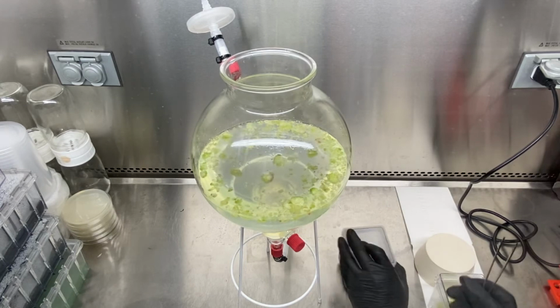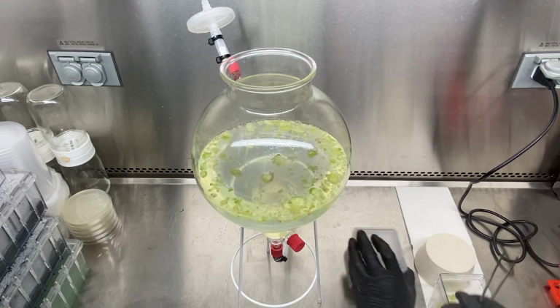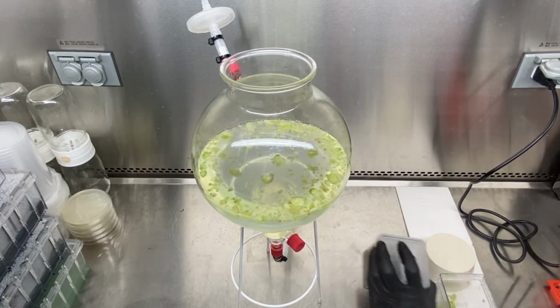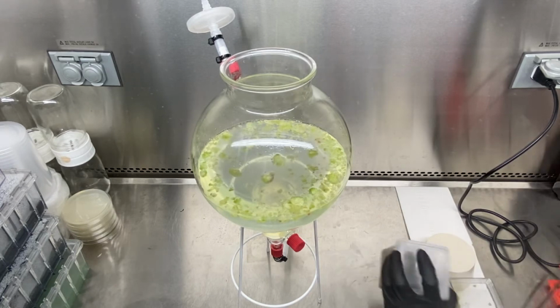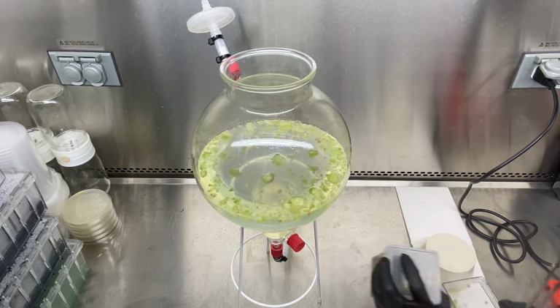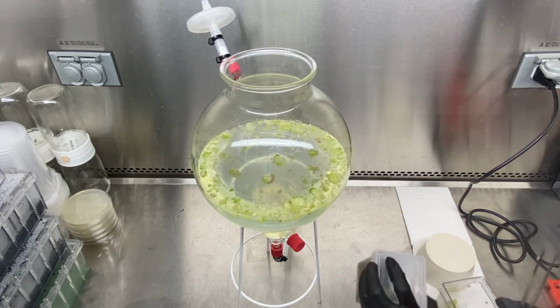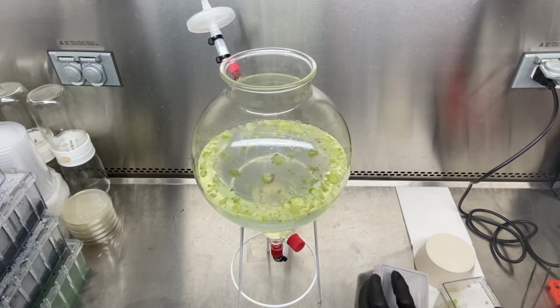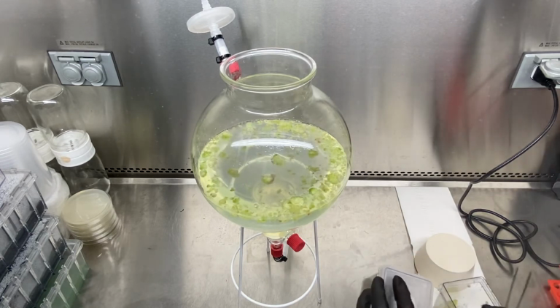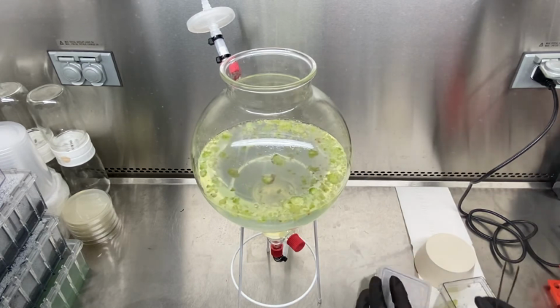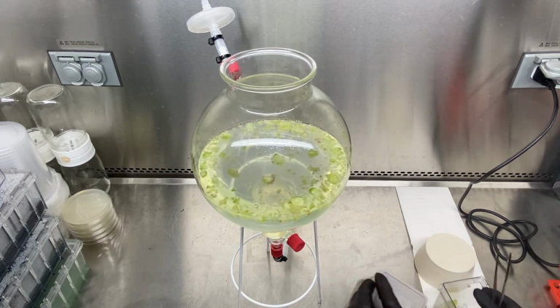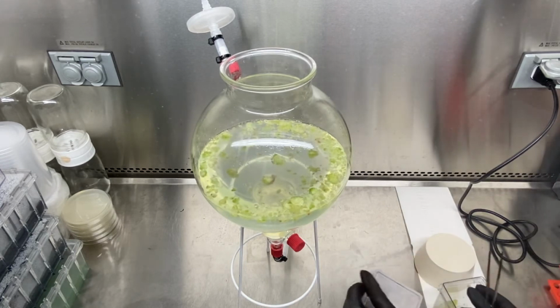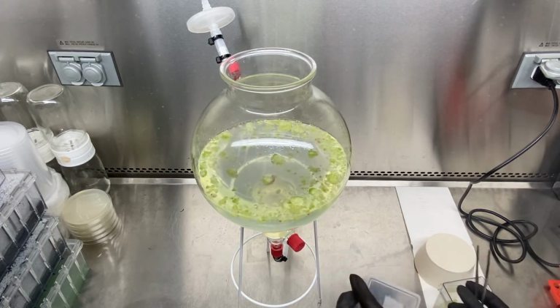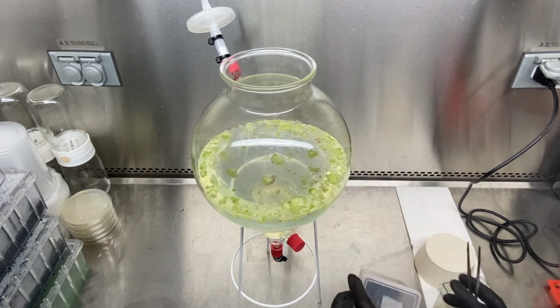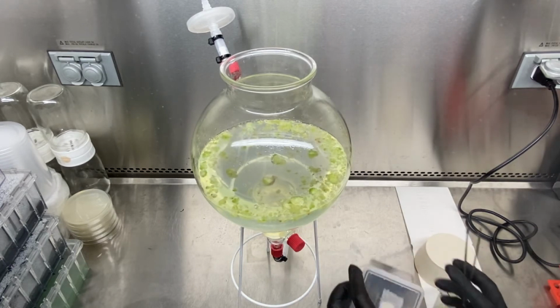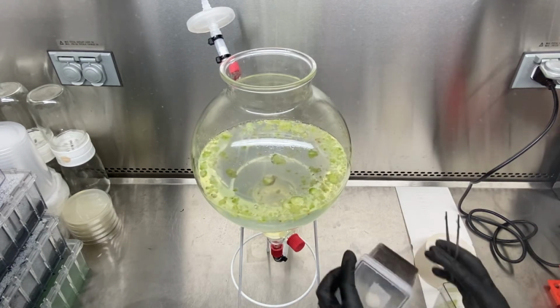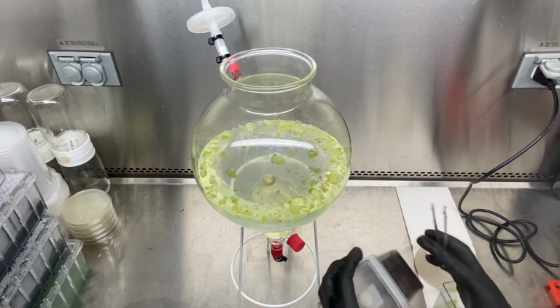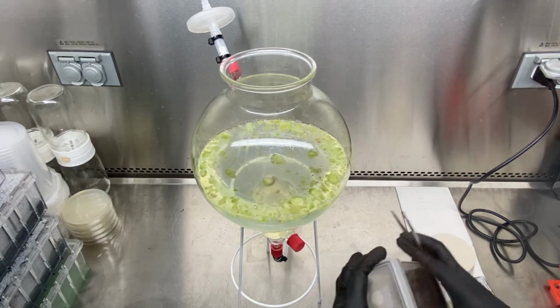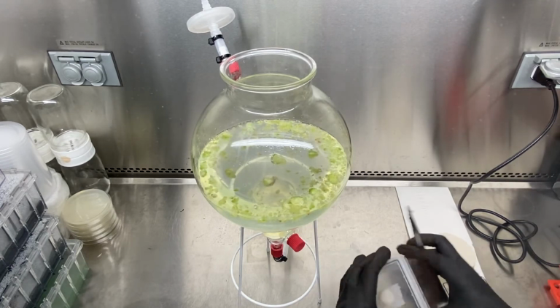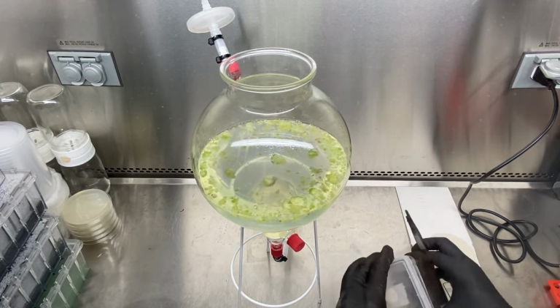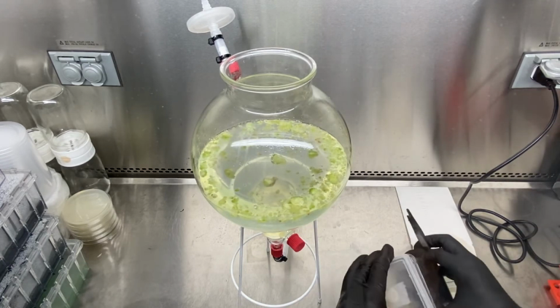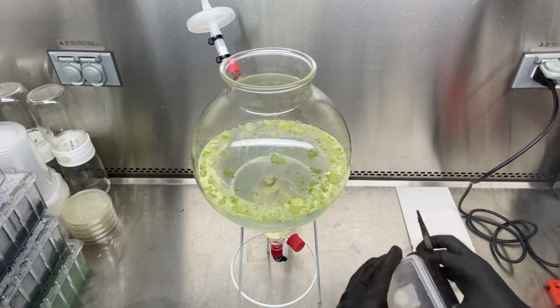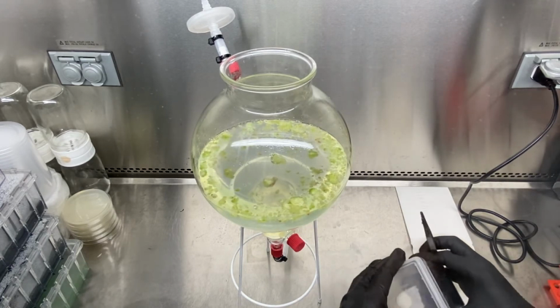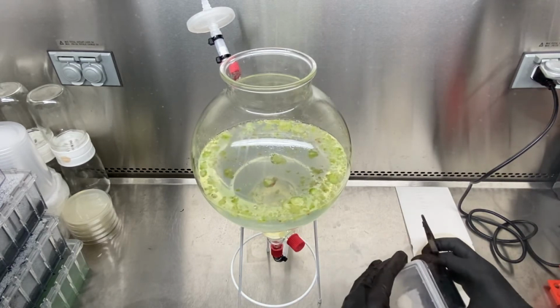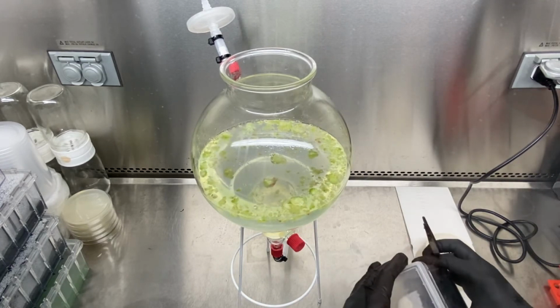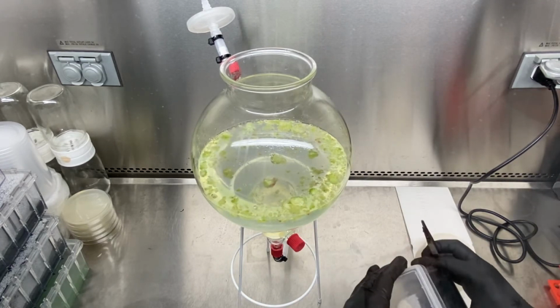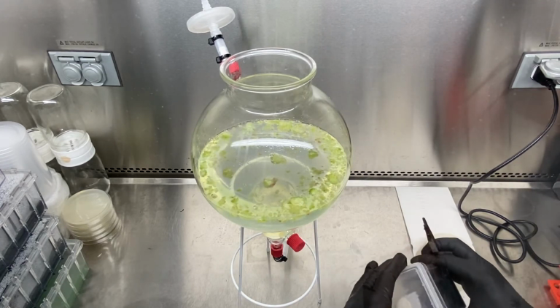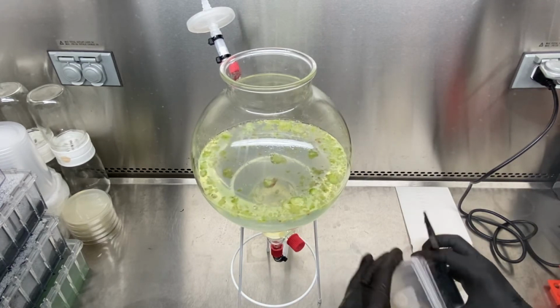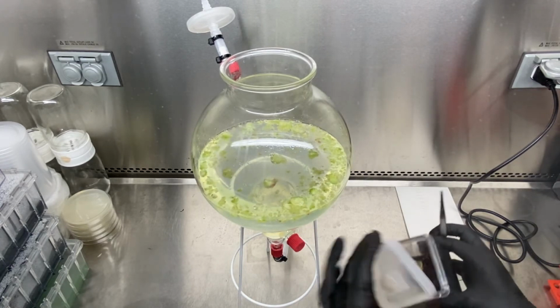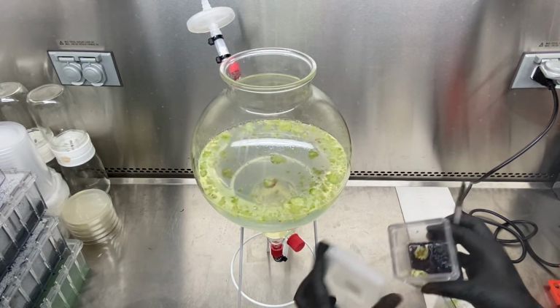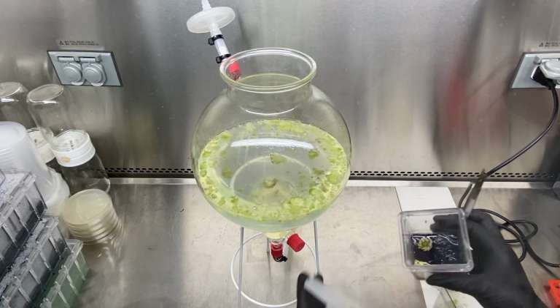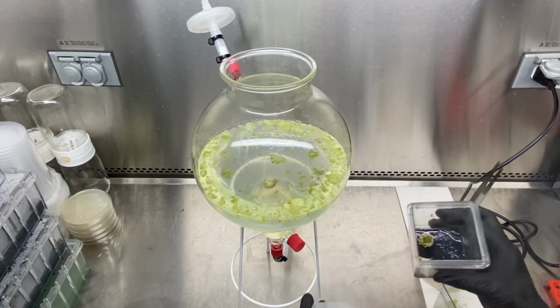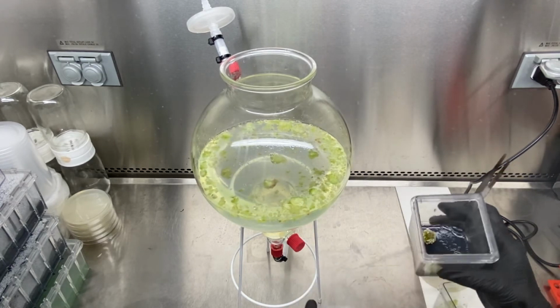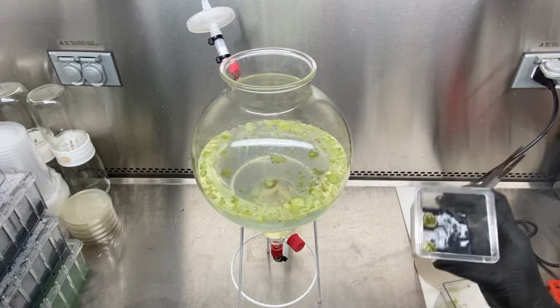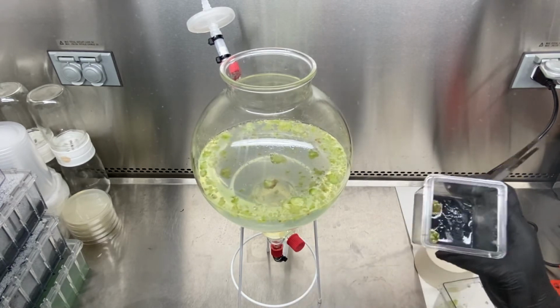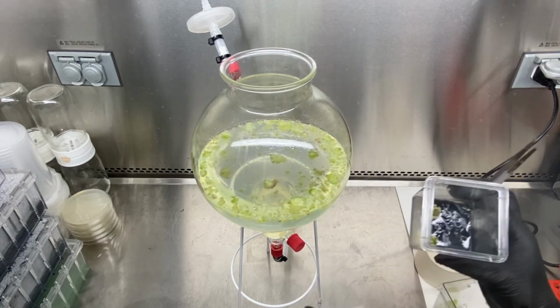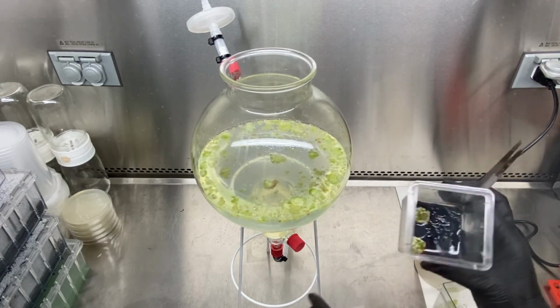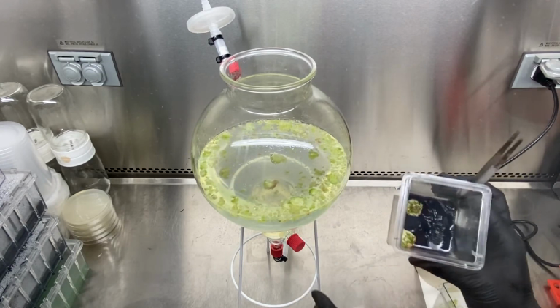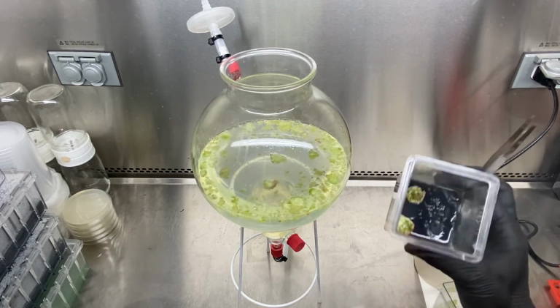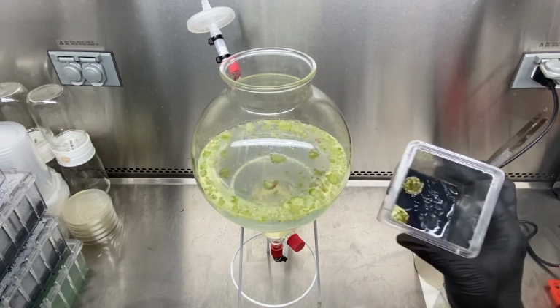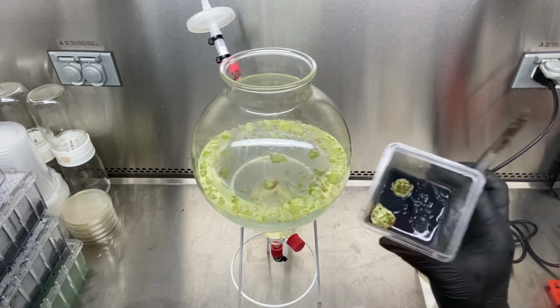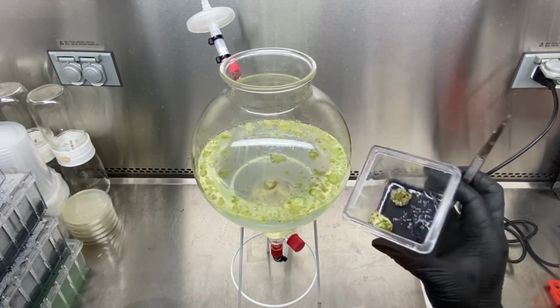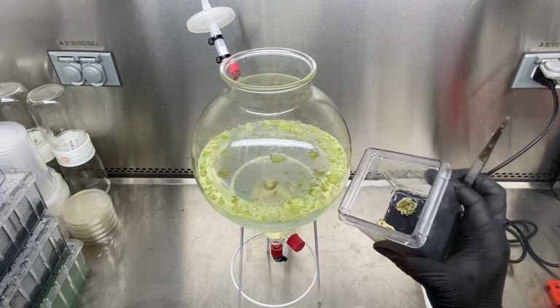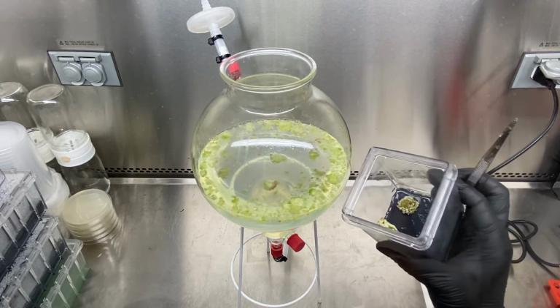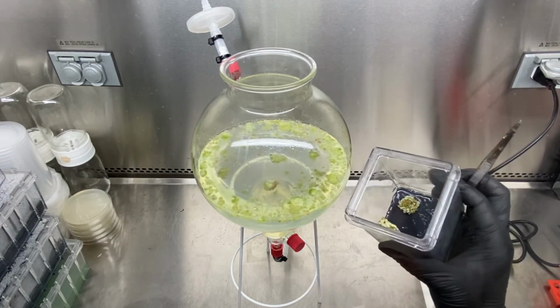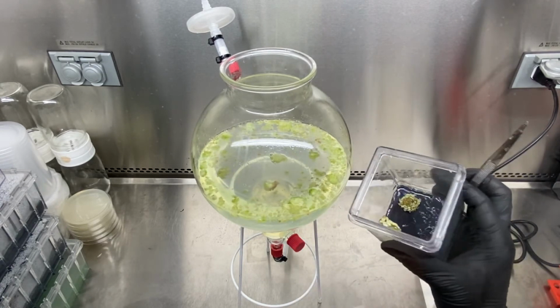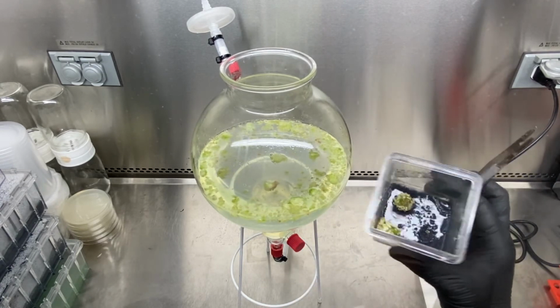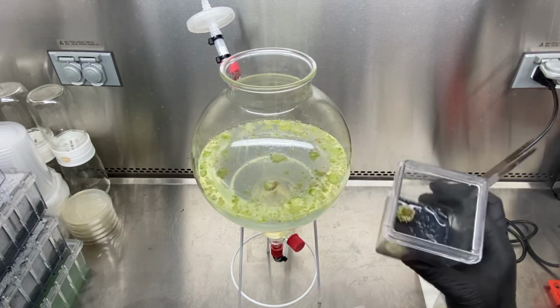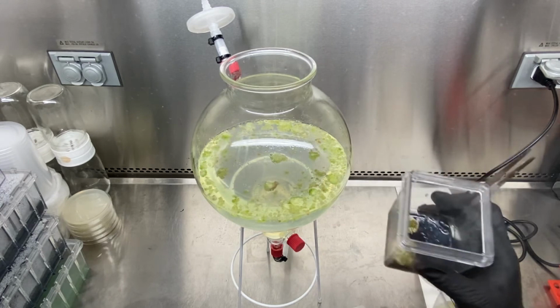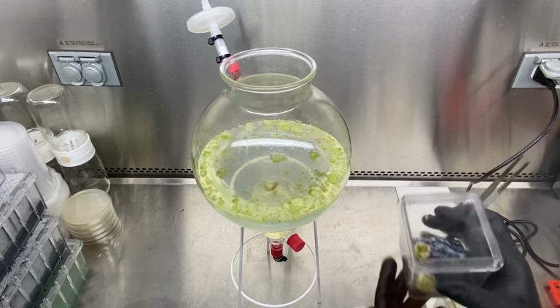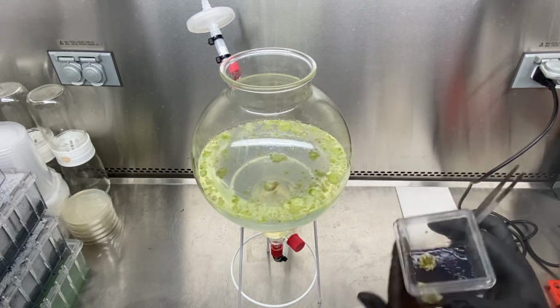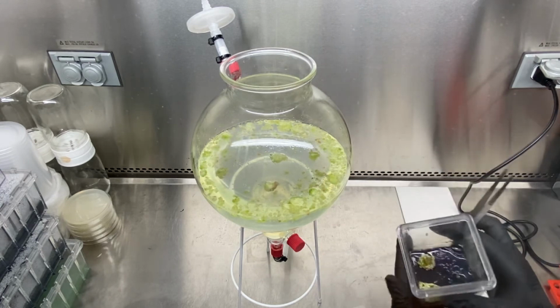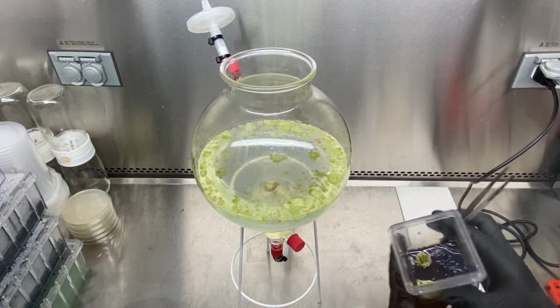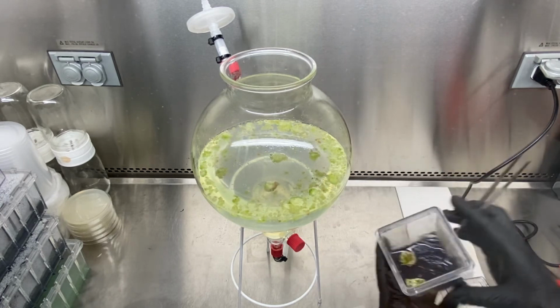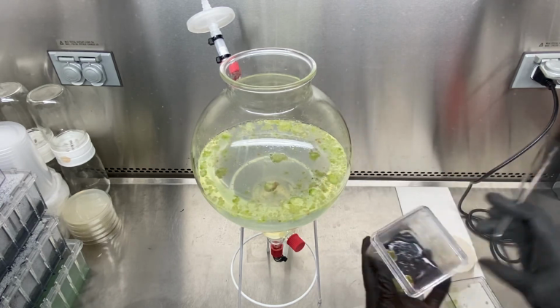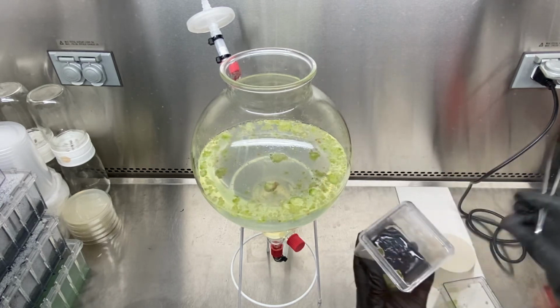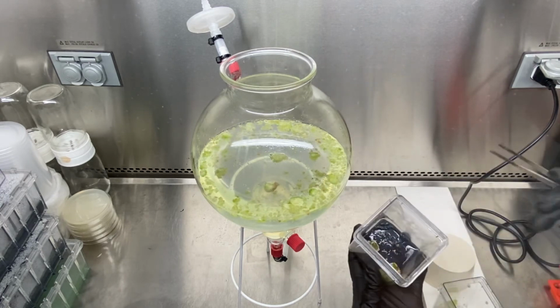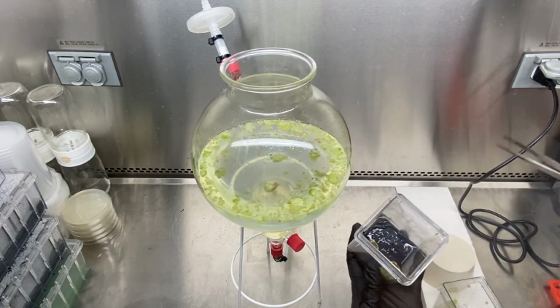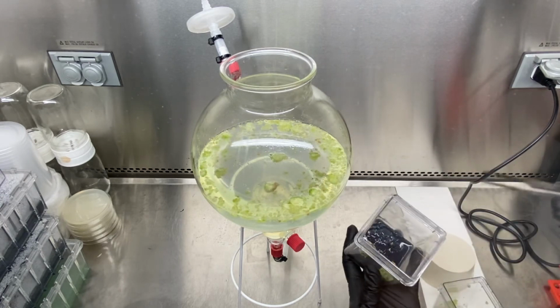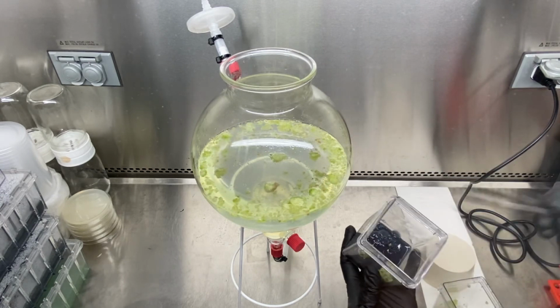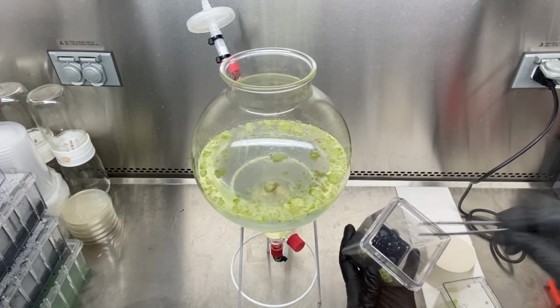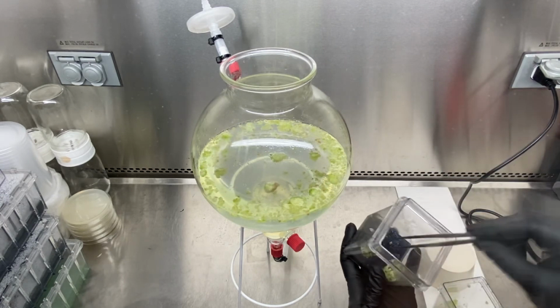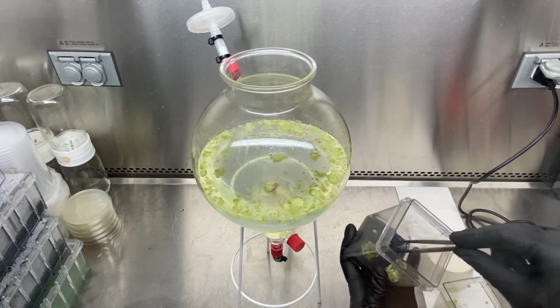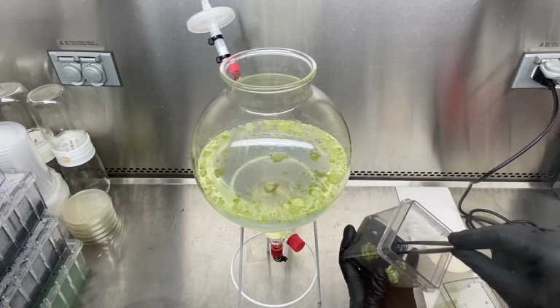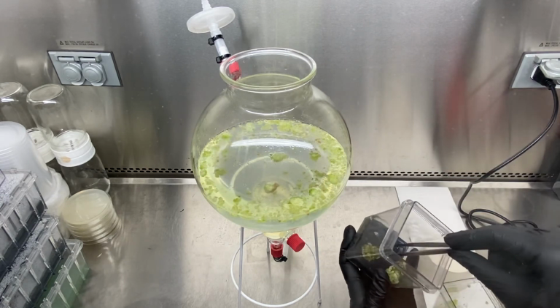The base of that box has a lot of agar, and that's something we do not want to add into the reactor.